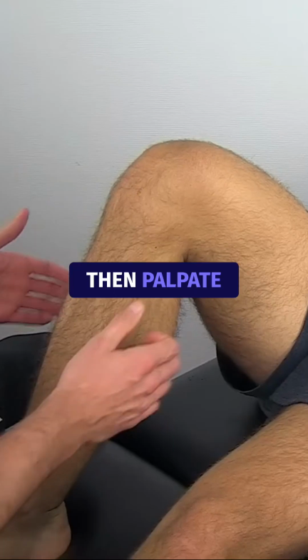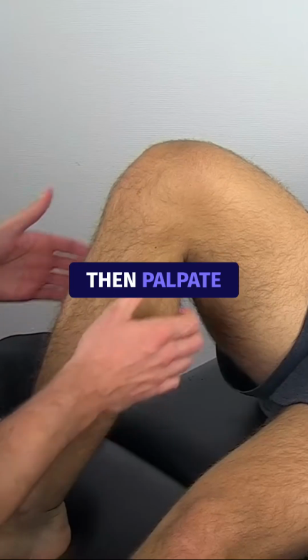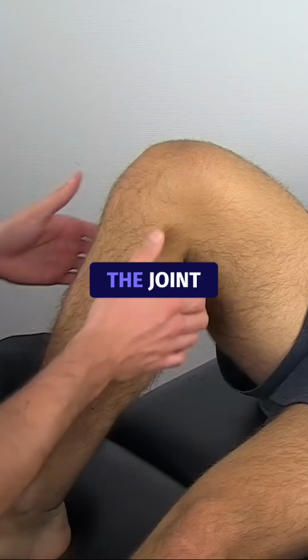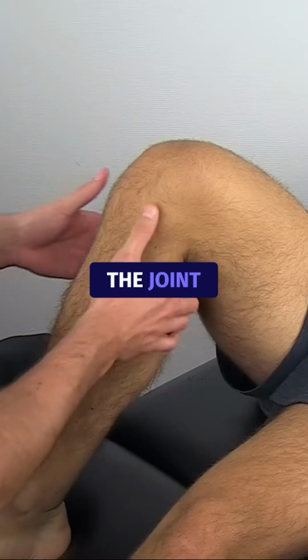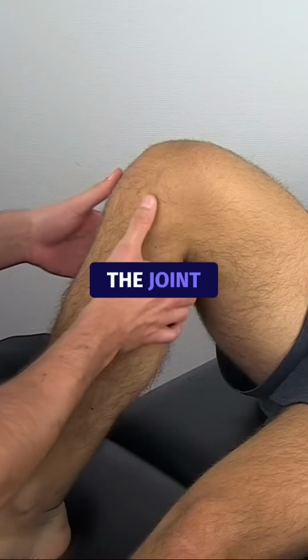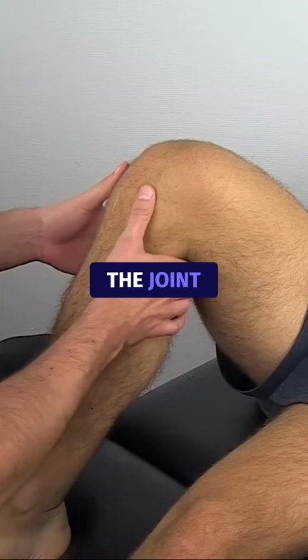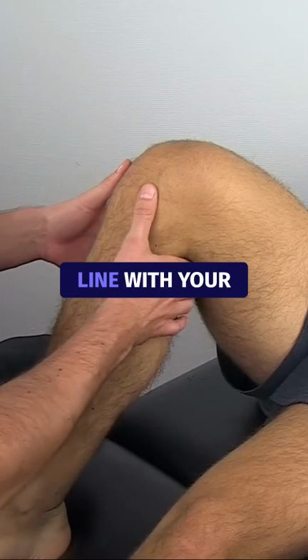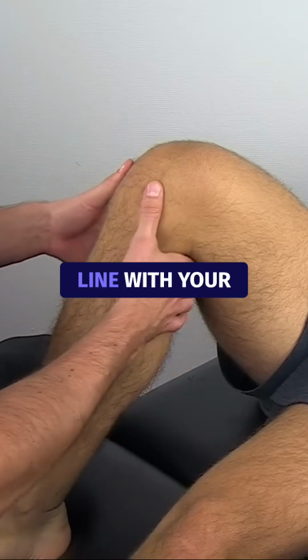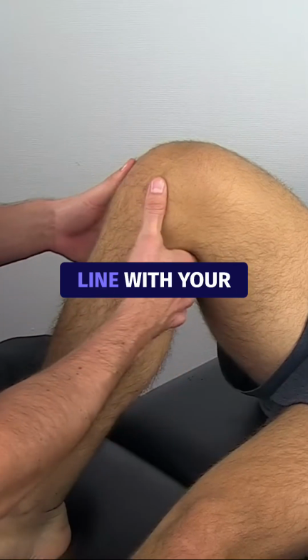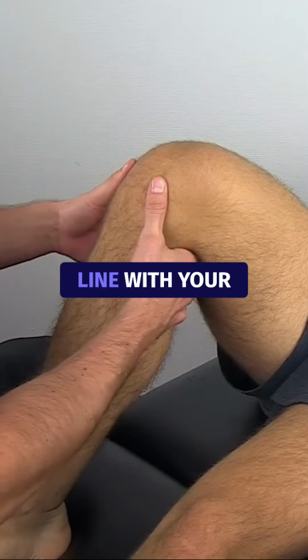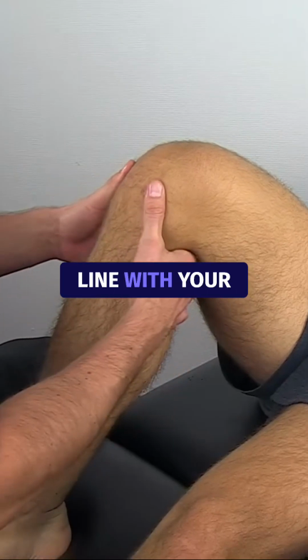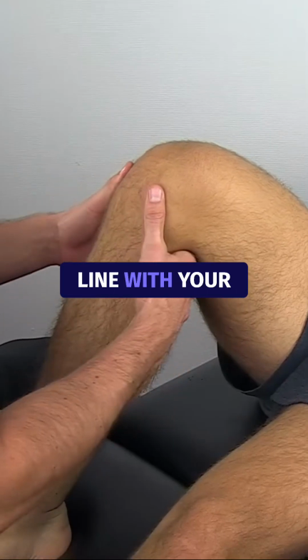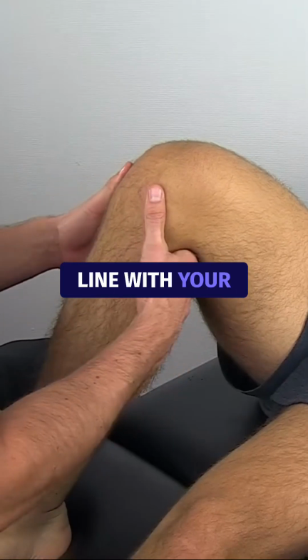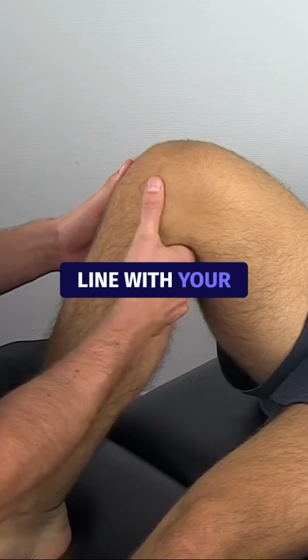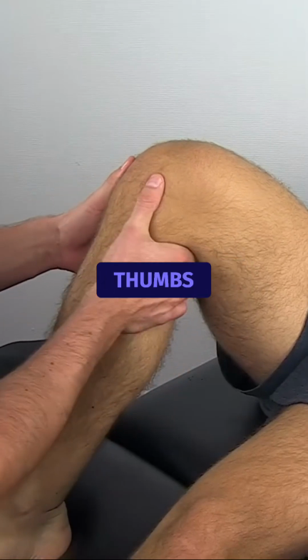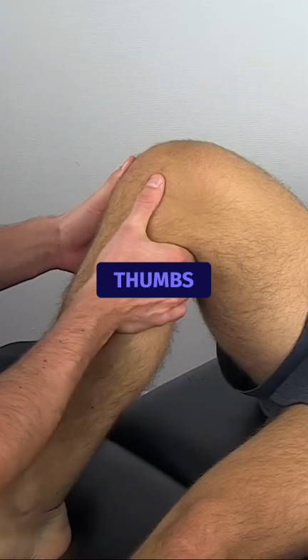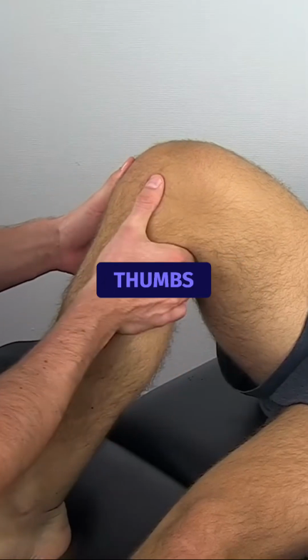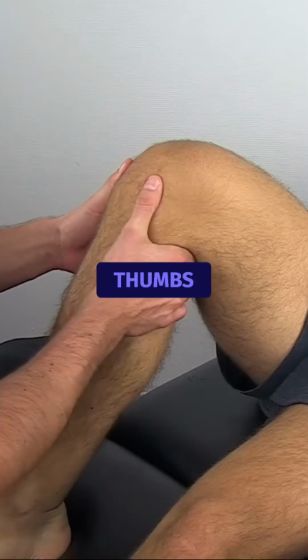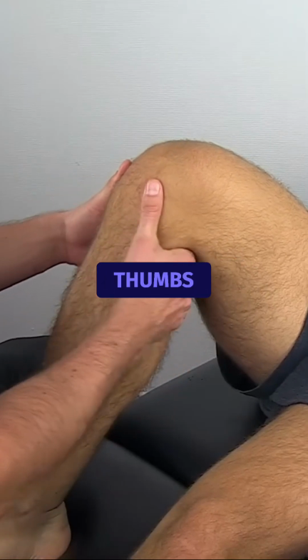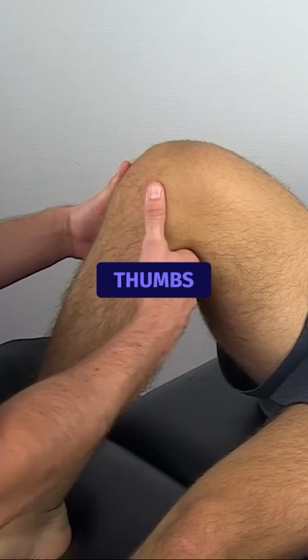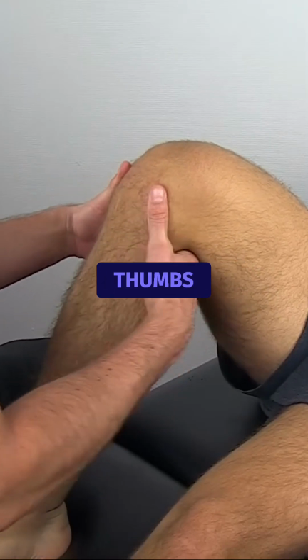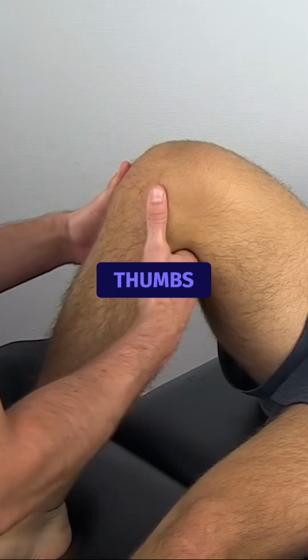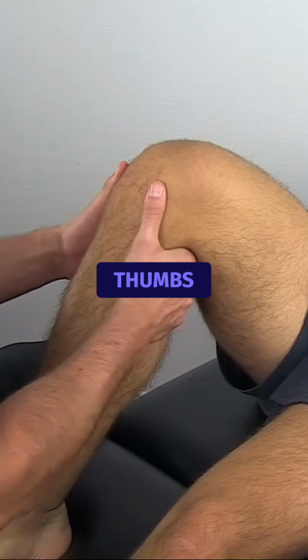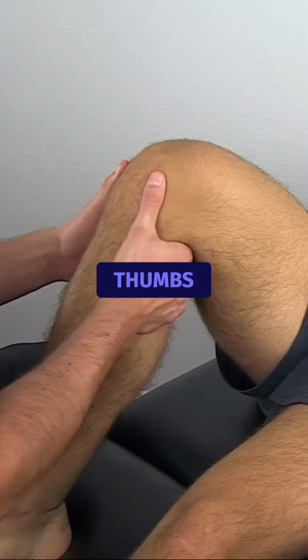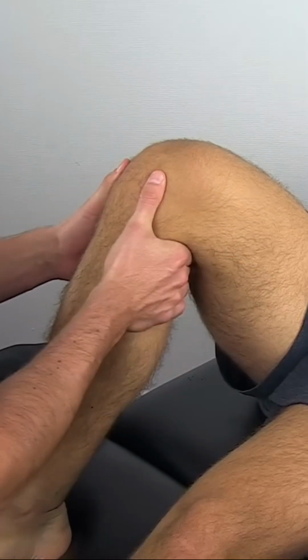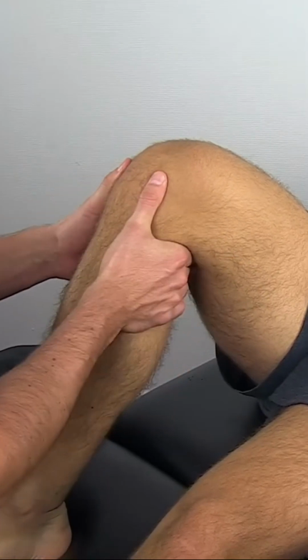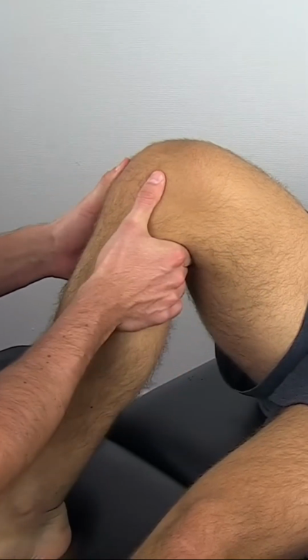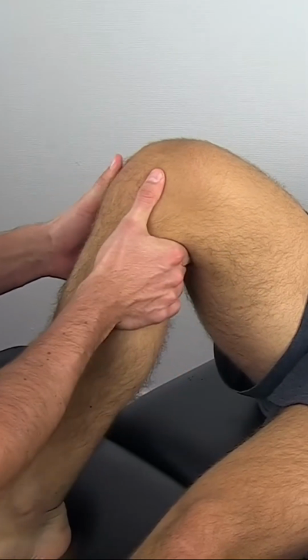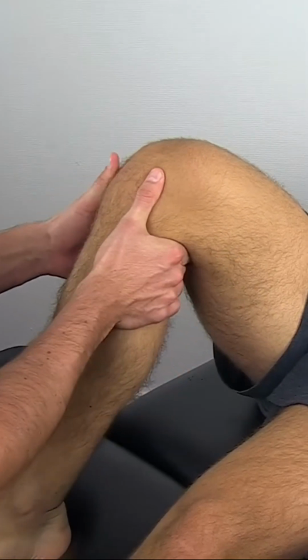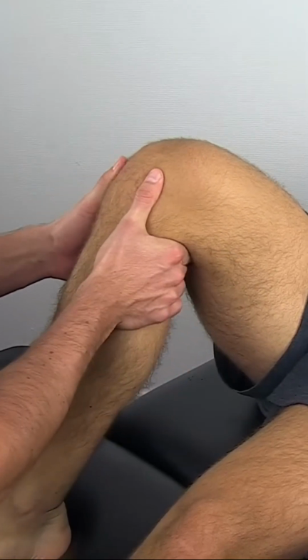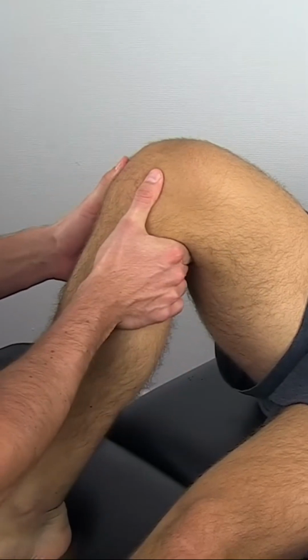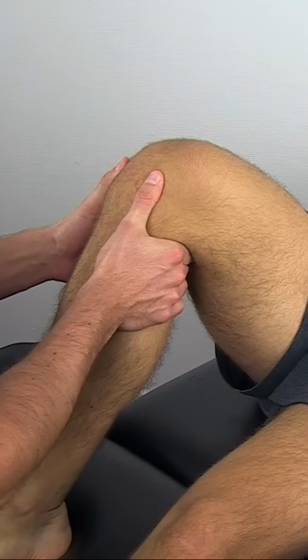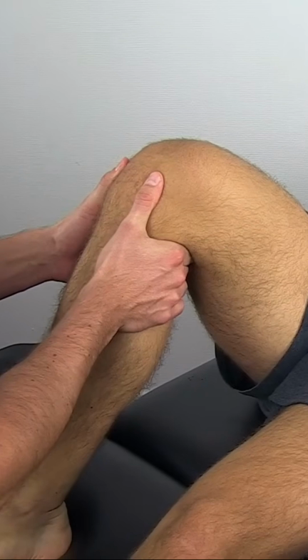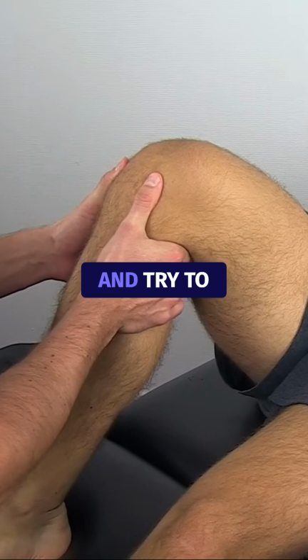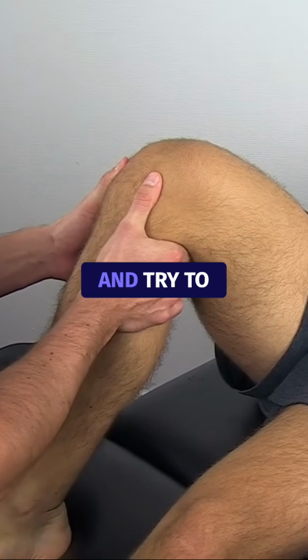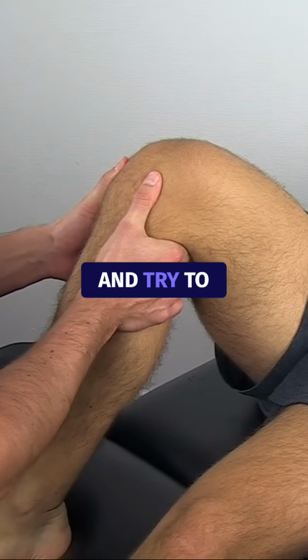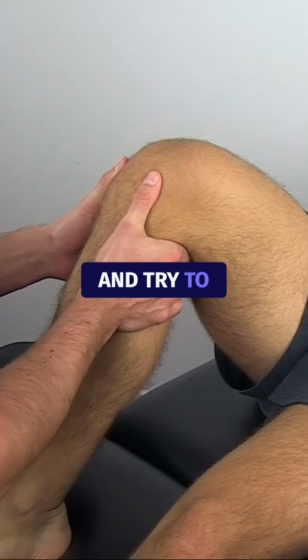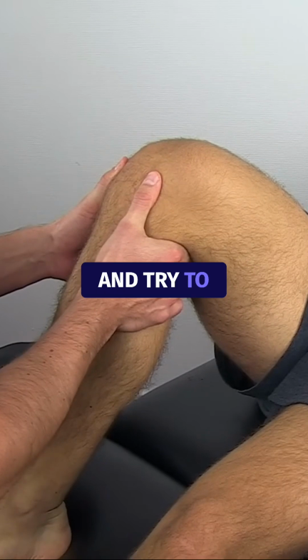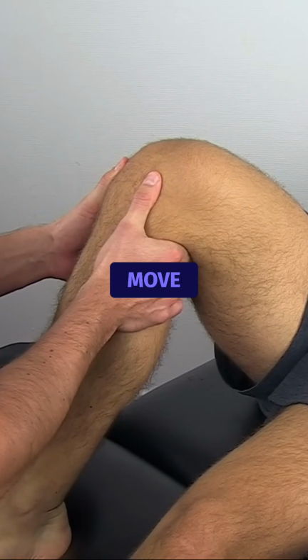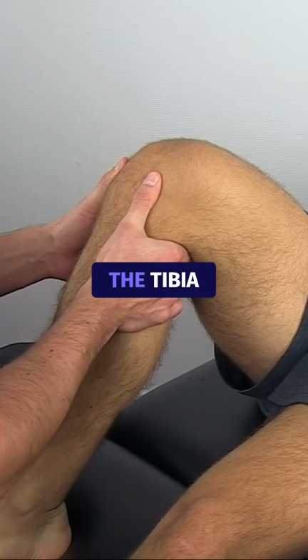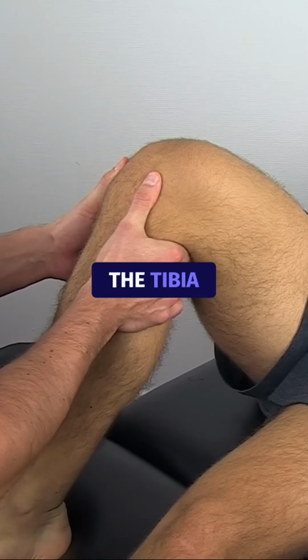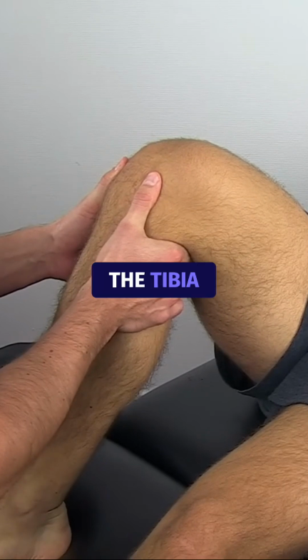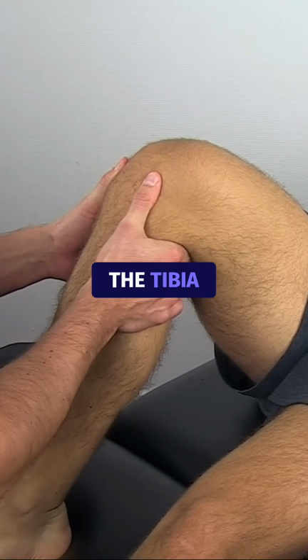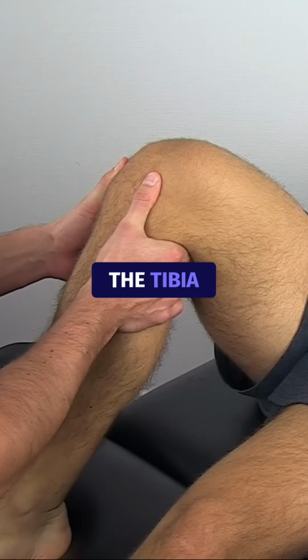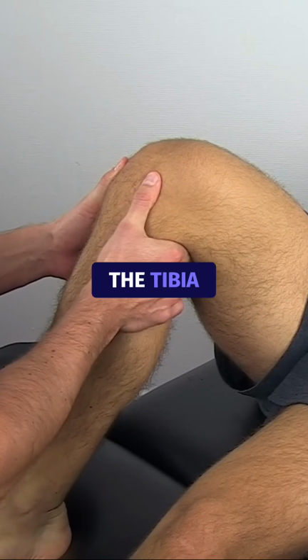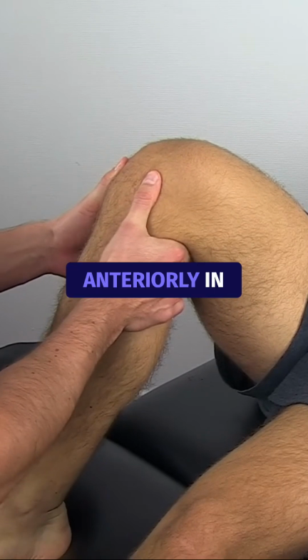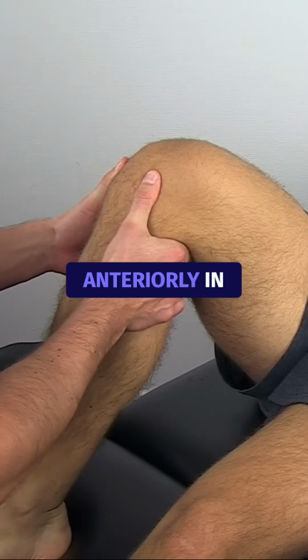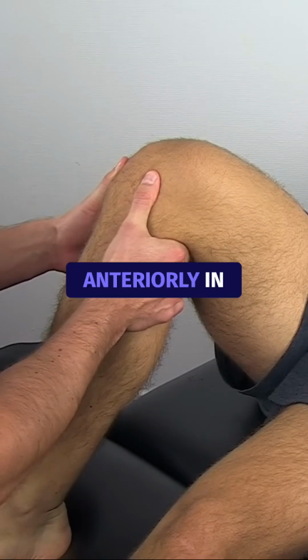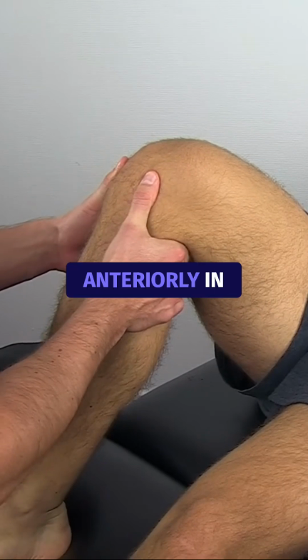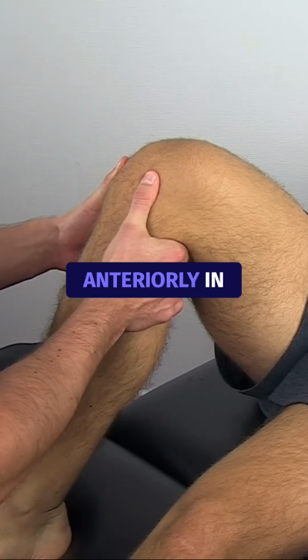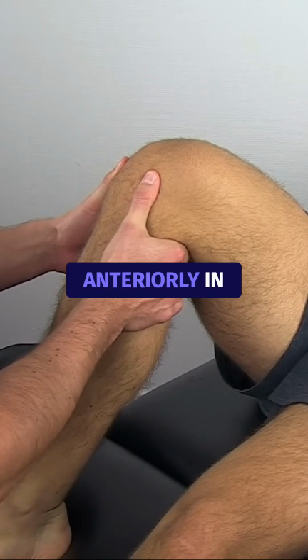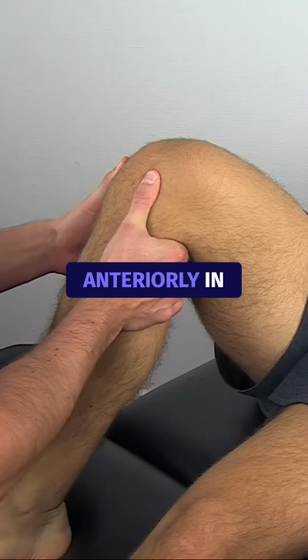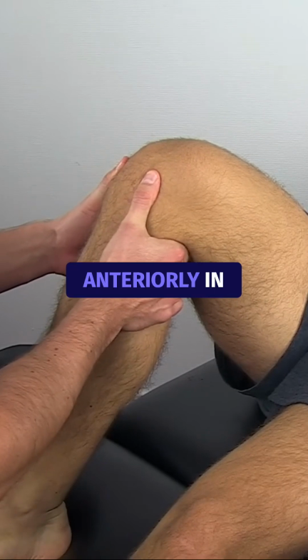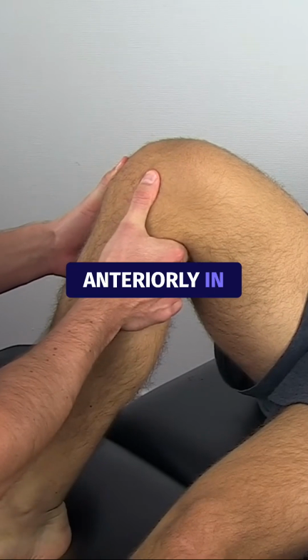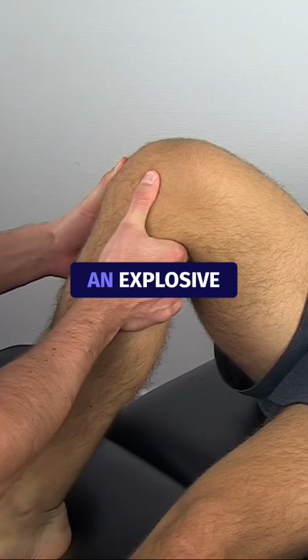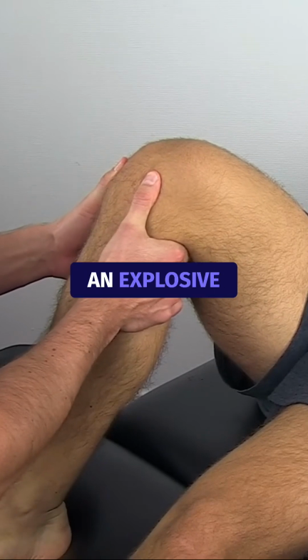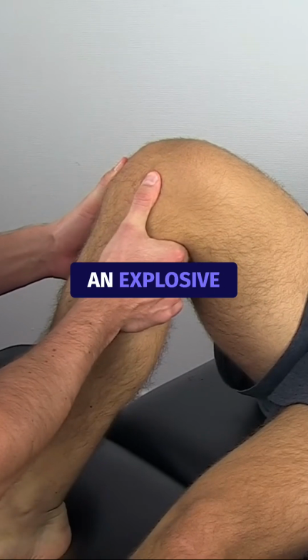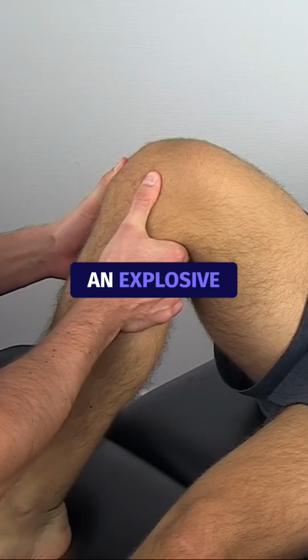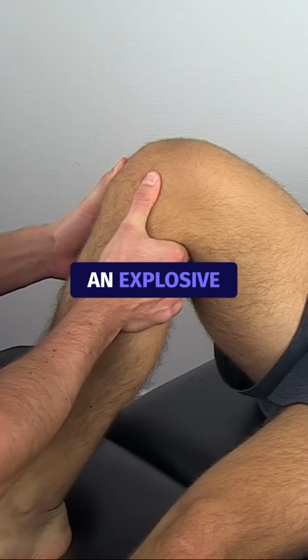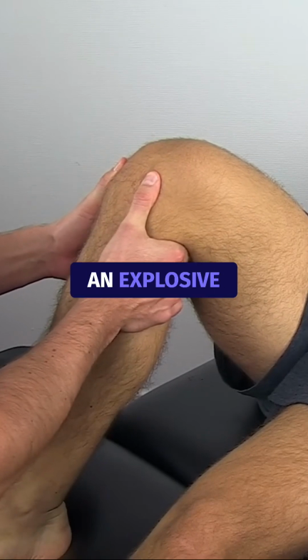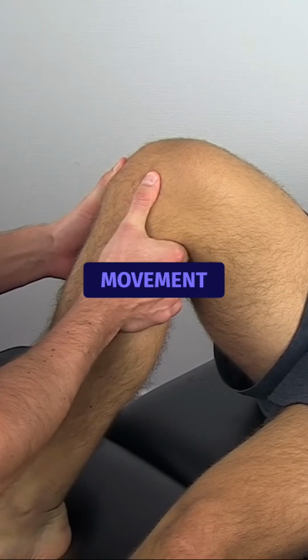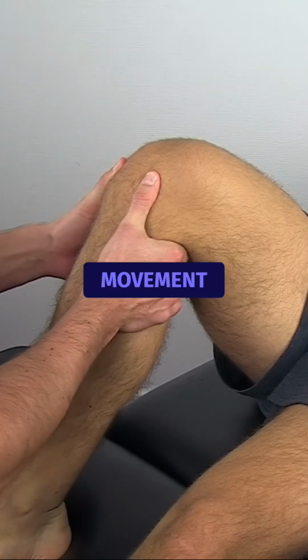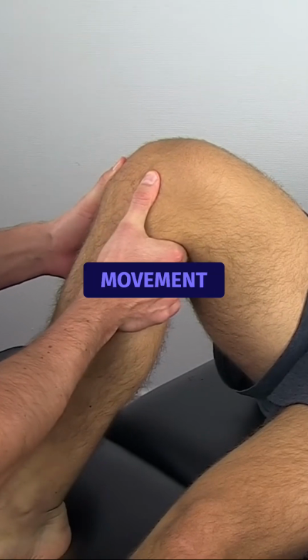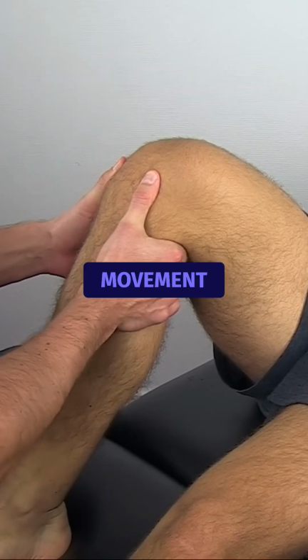Then, palpate the joint line with your thumbs and try to move the tibia anteriorly in an explosive movement.